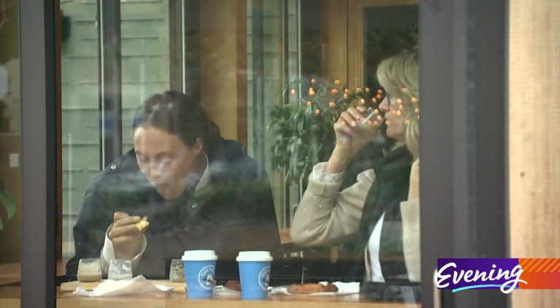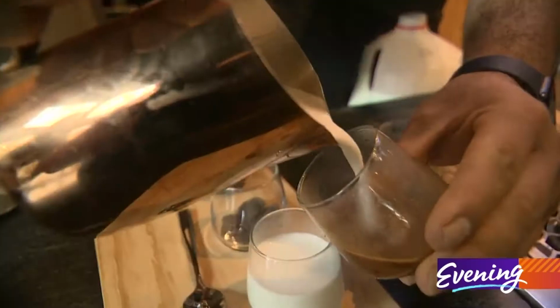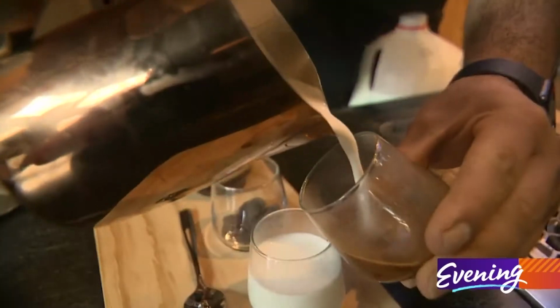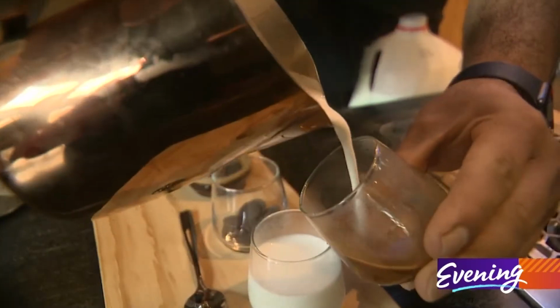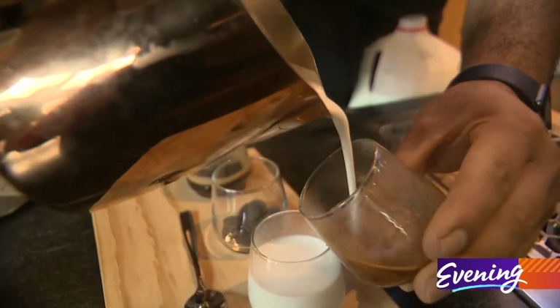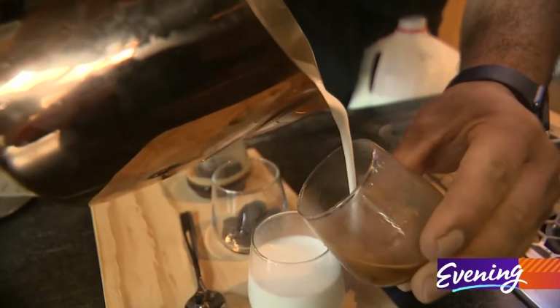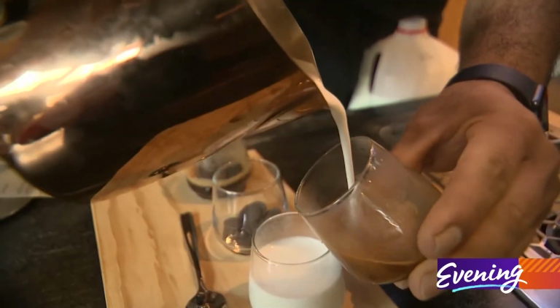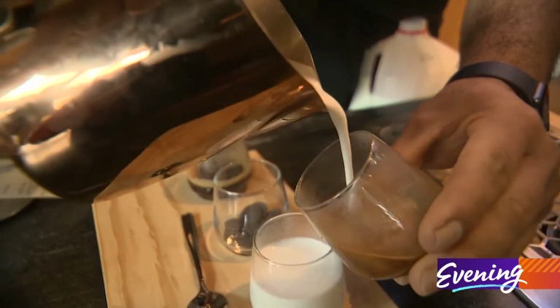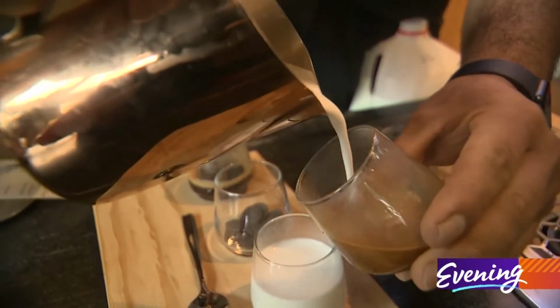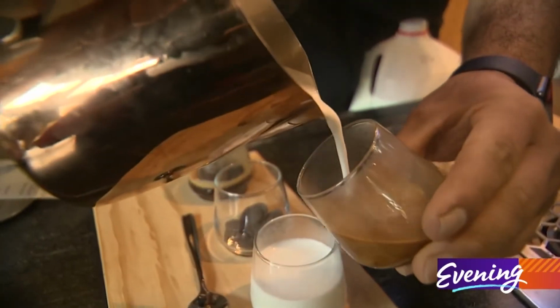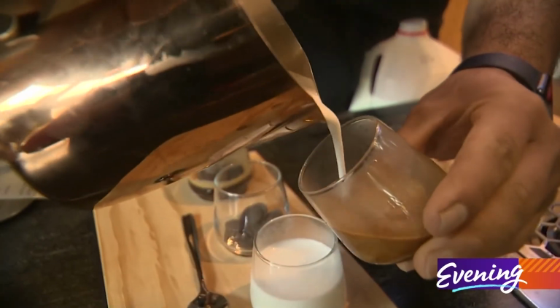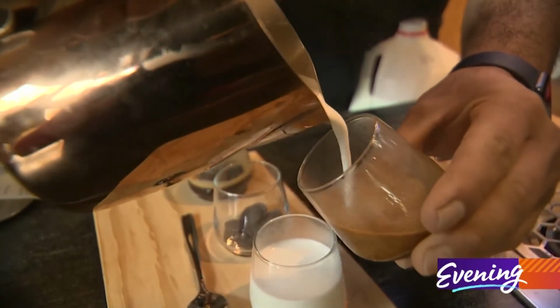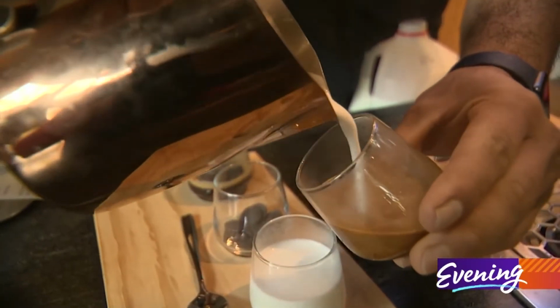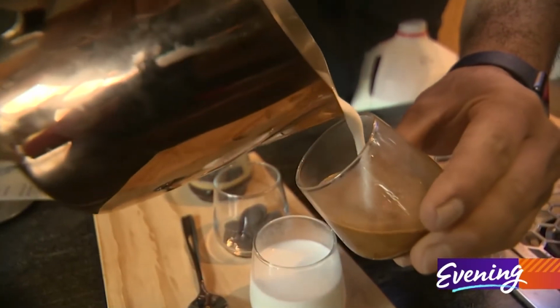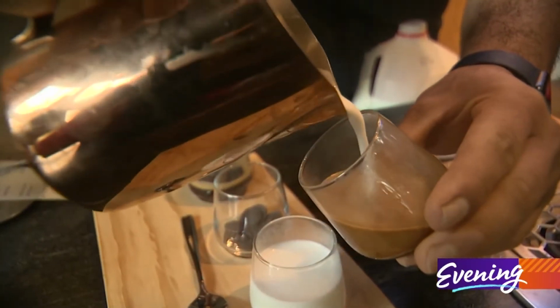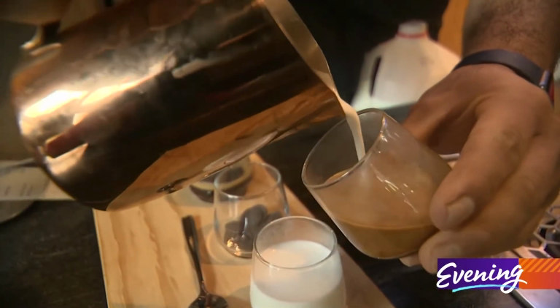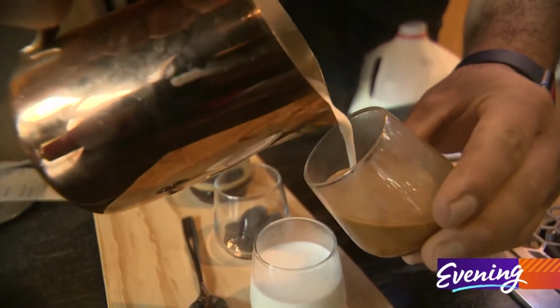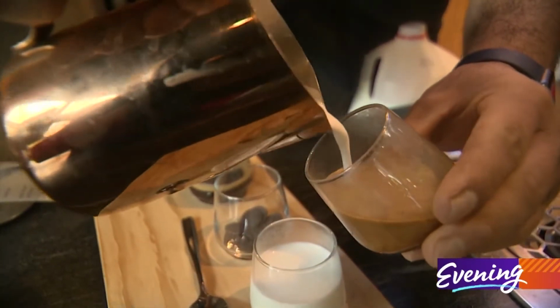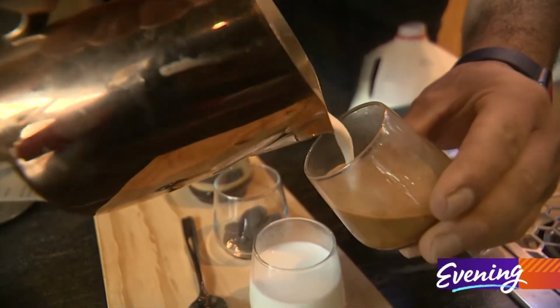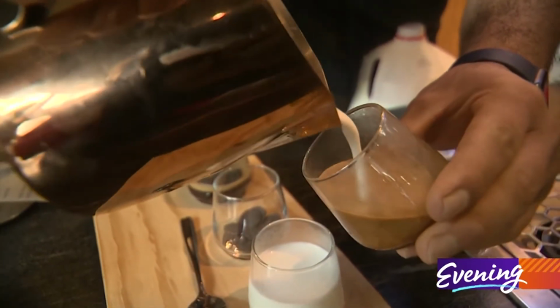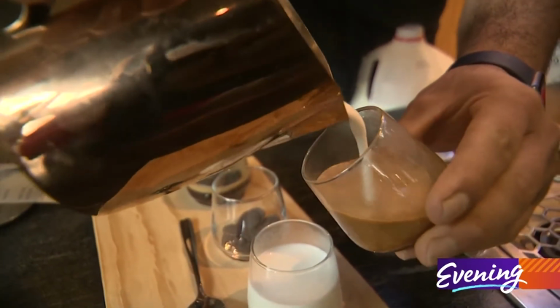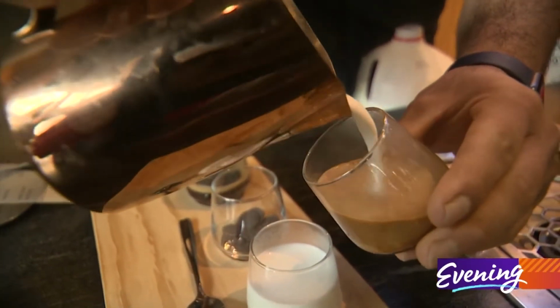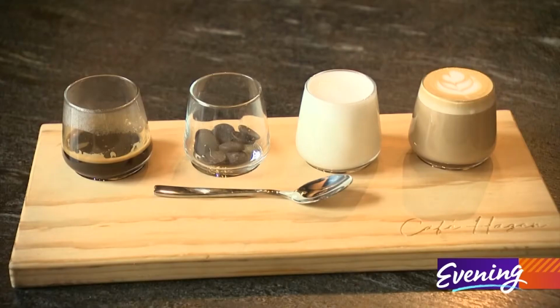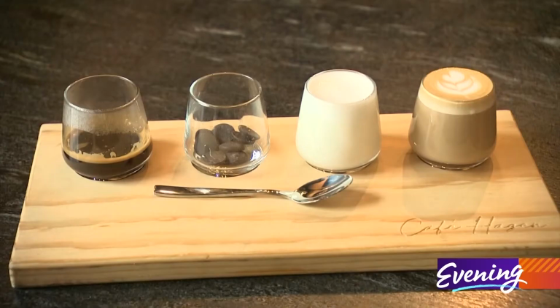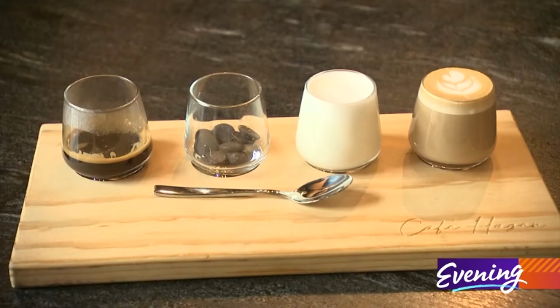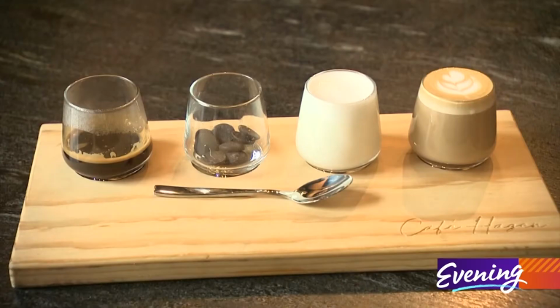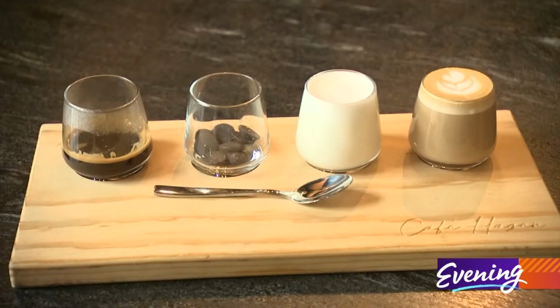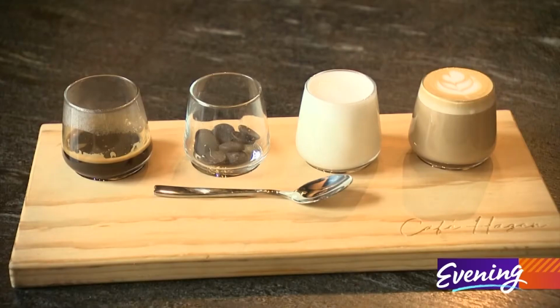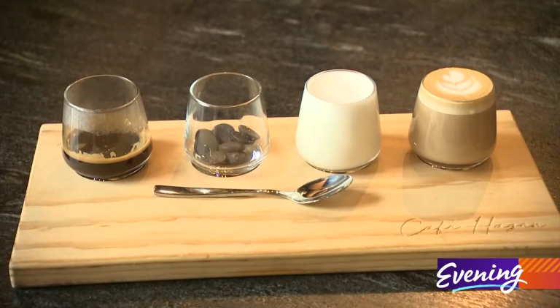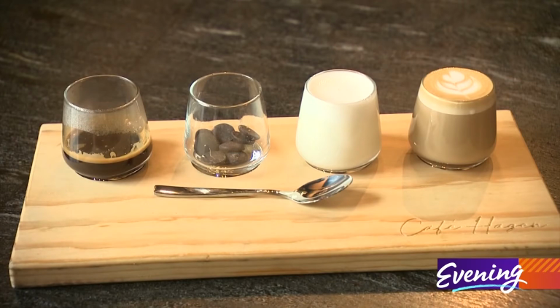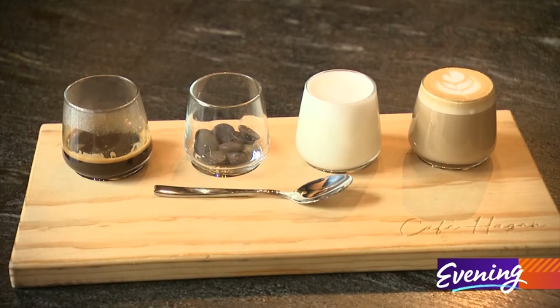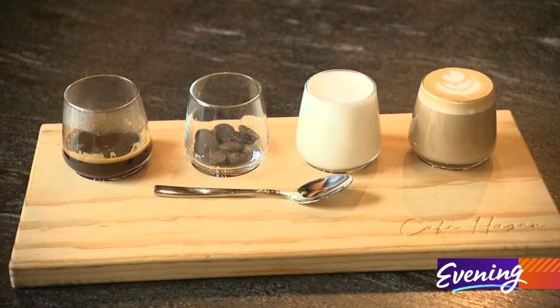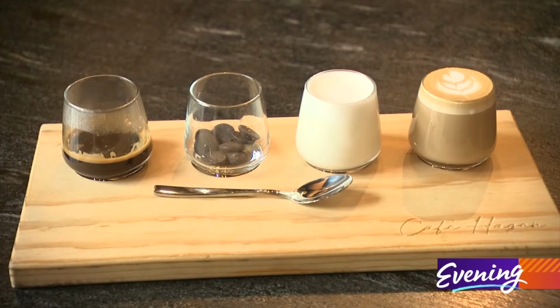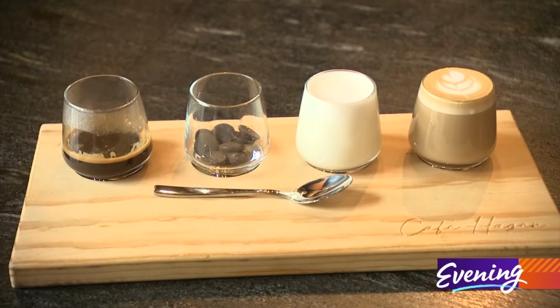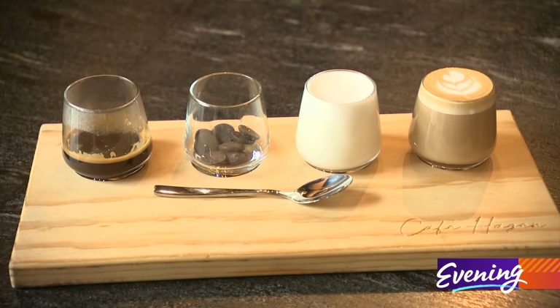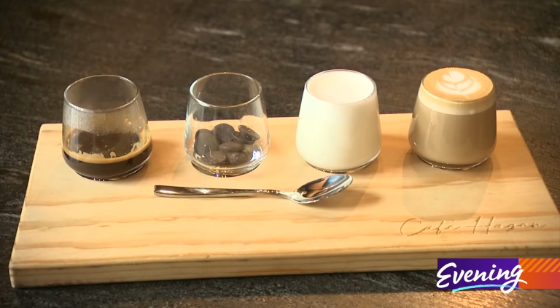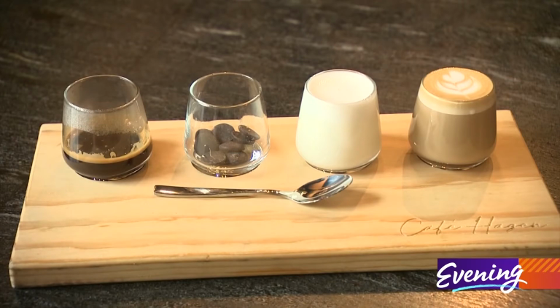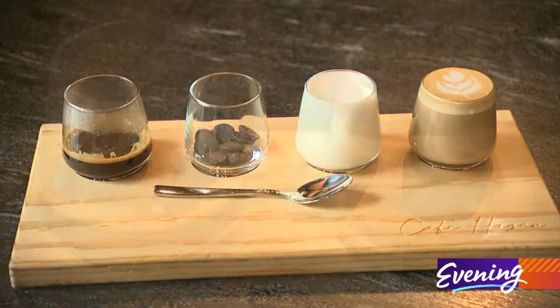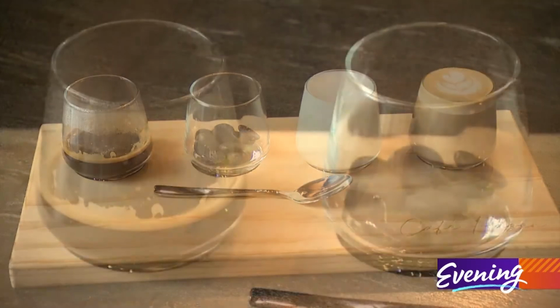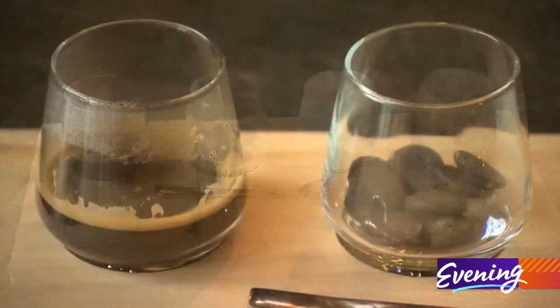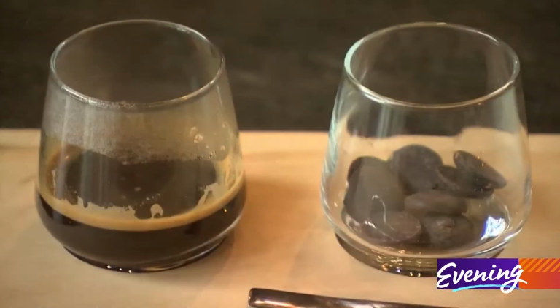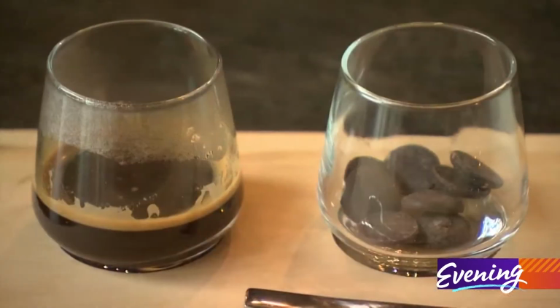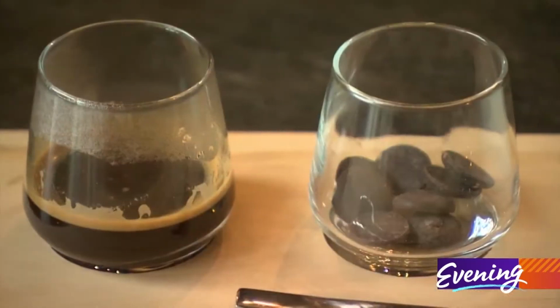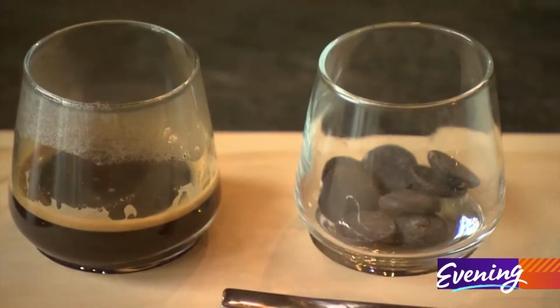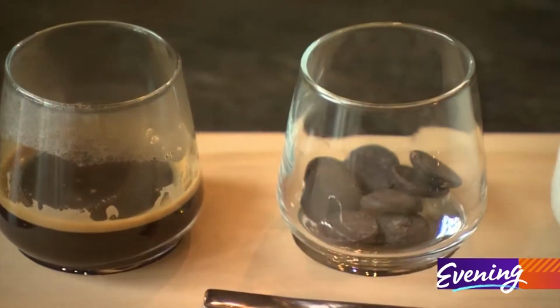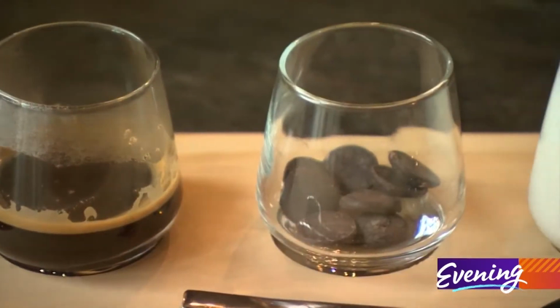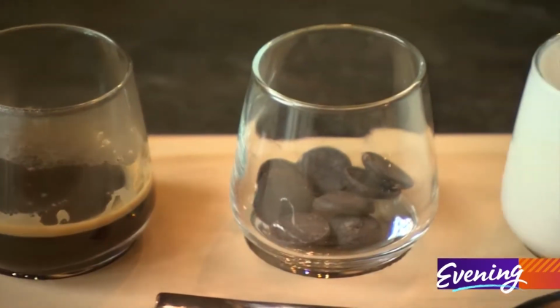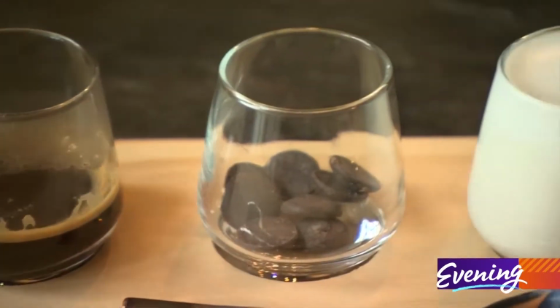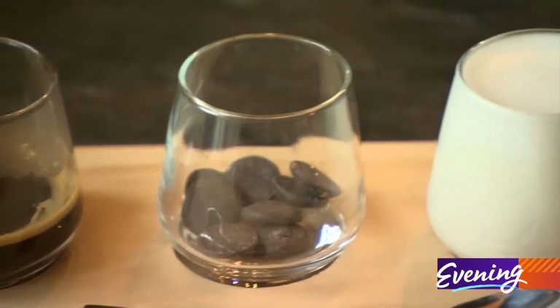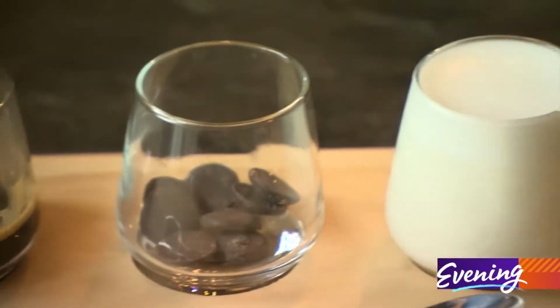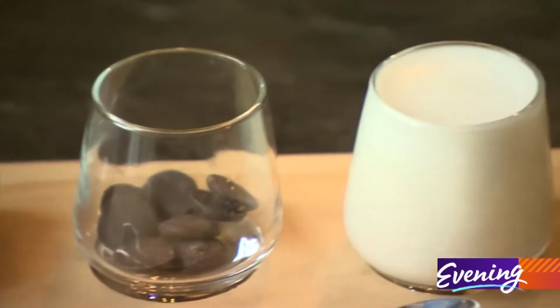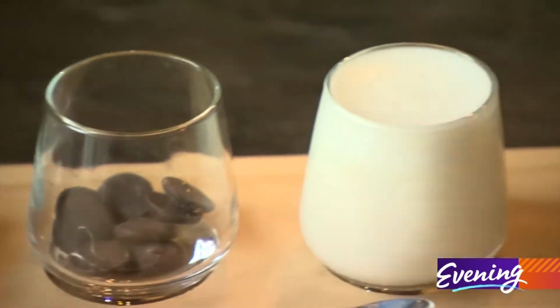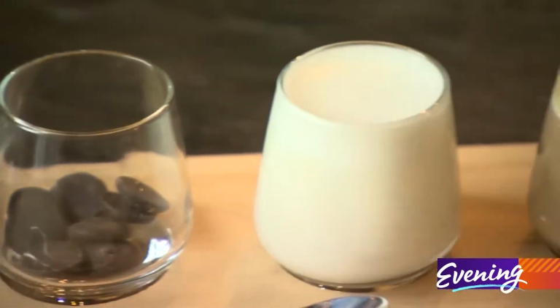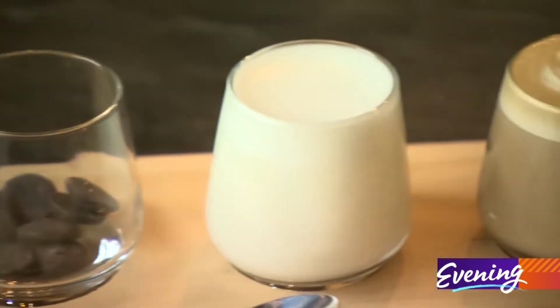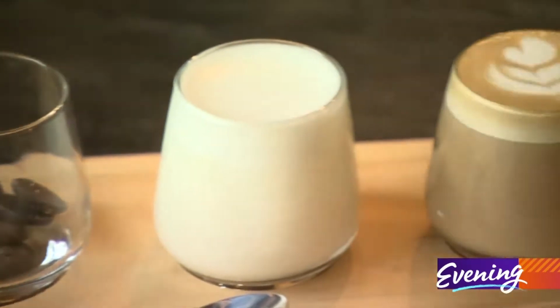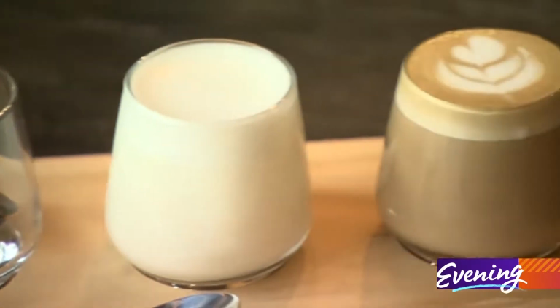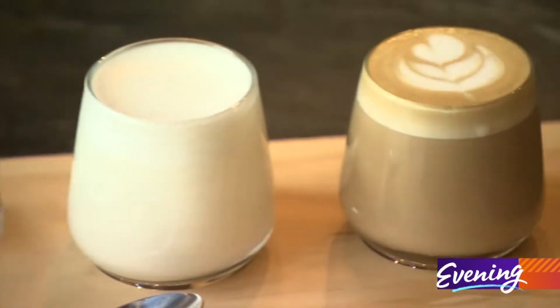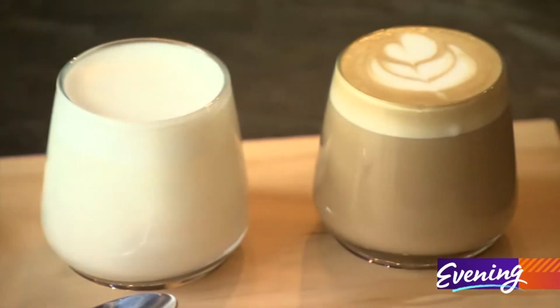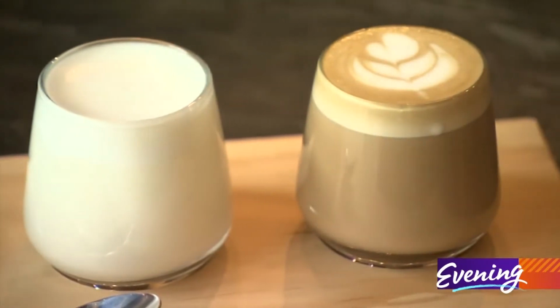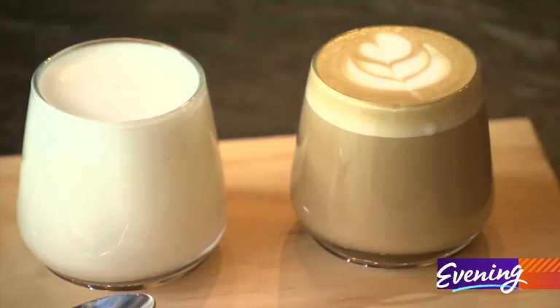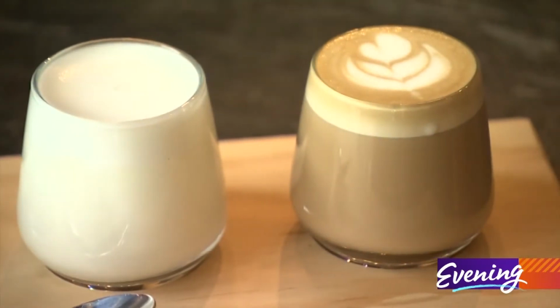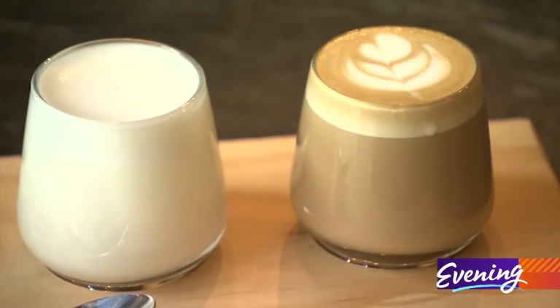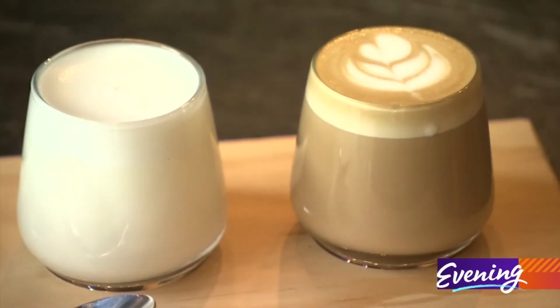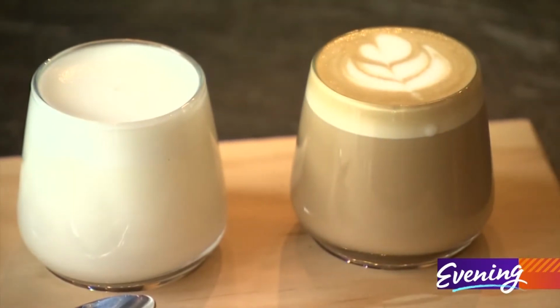Try the deconstructed mocha. It's a flight allowing you to individually taste every element of the drink.